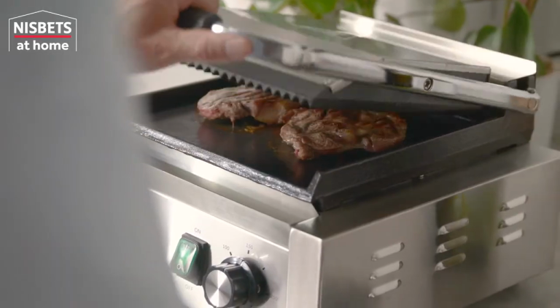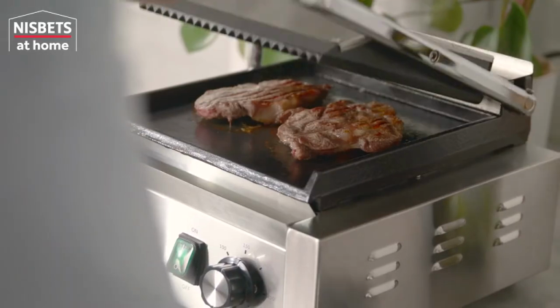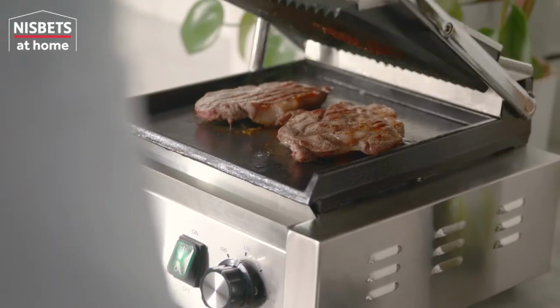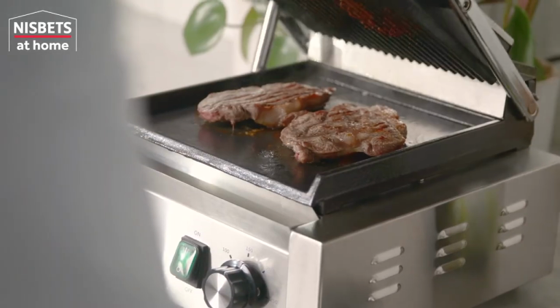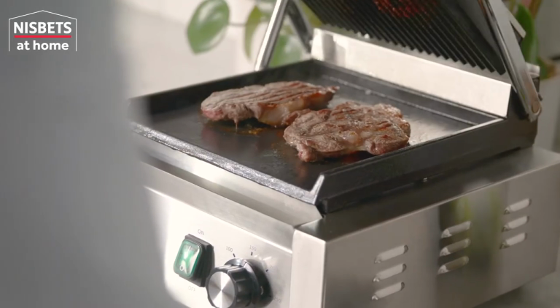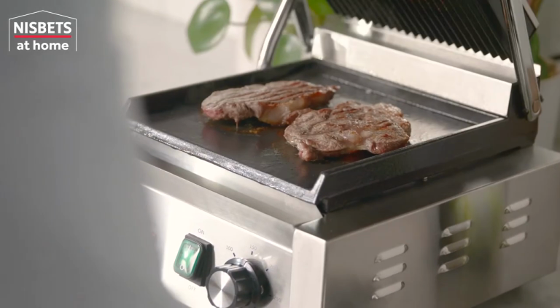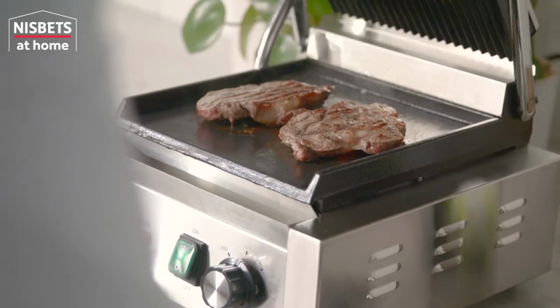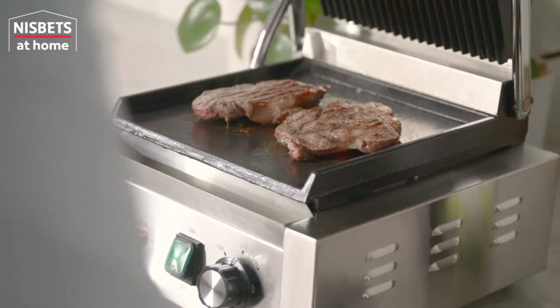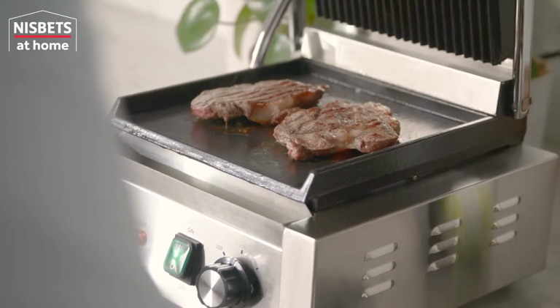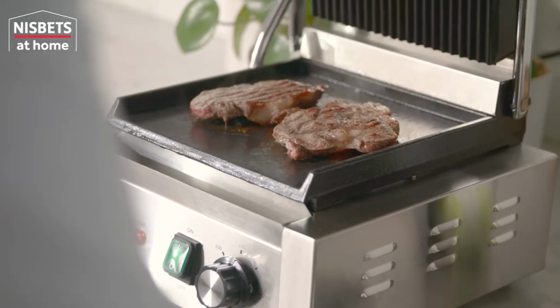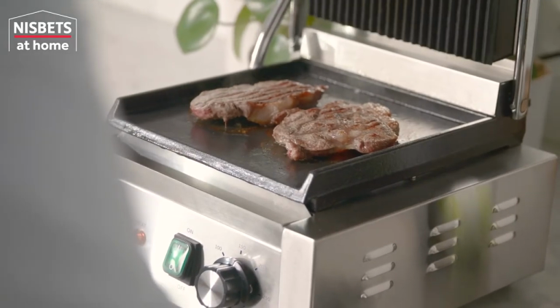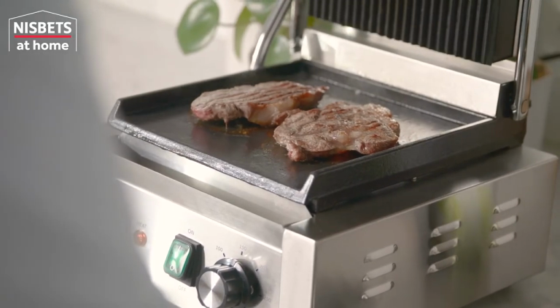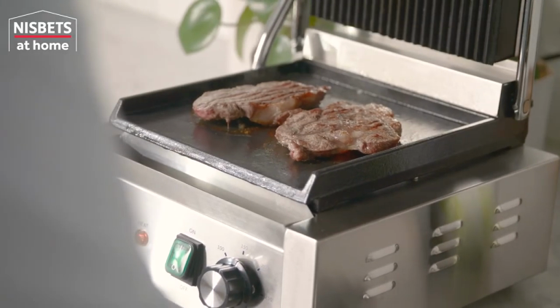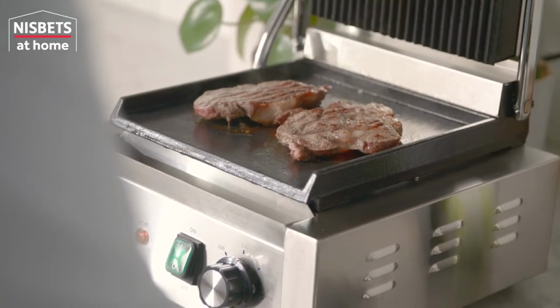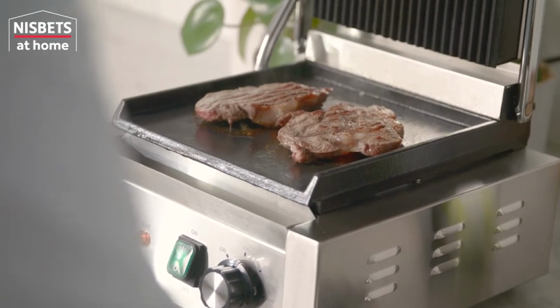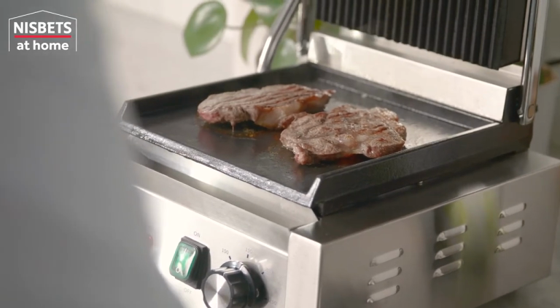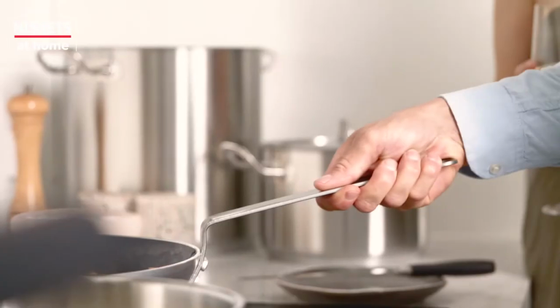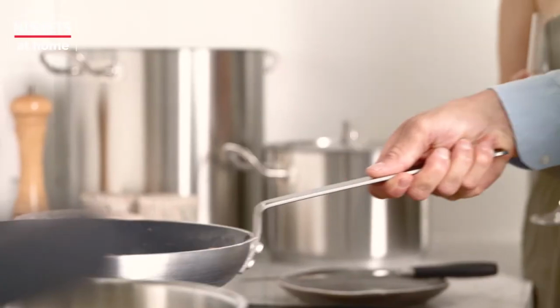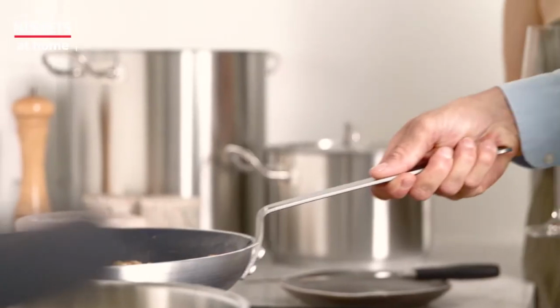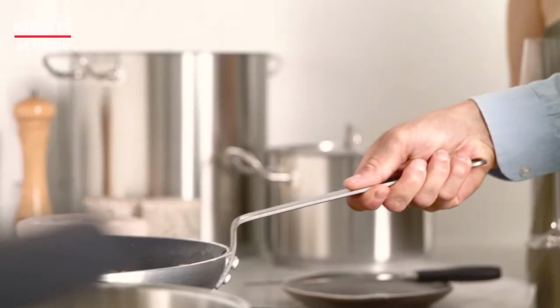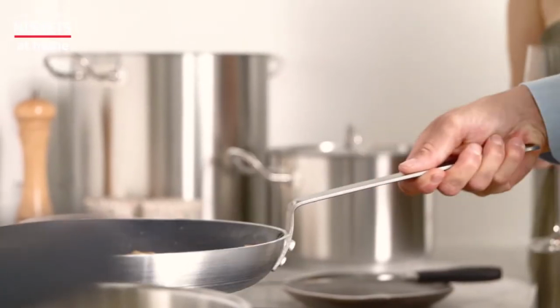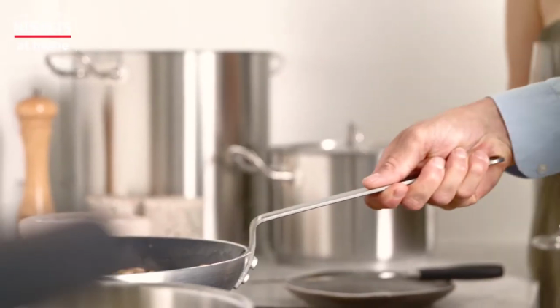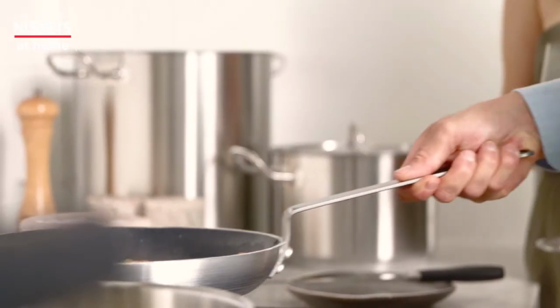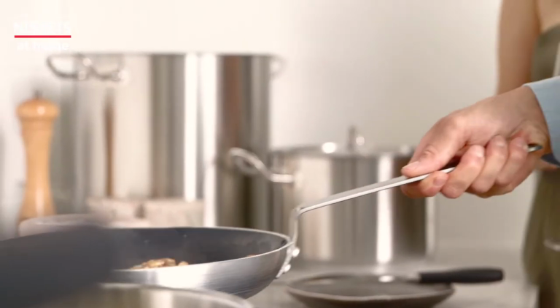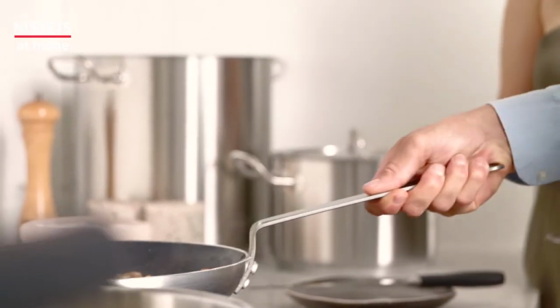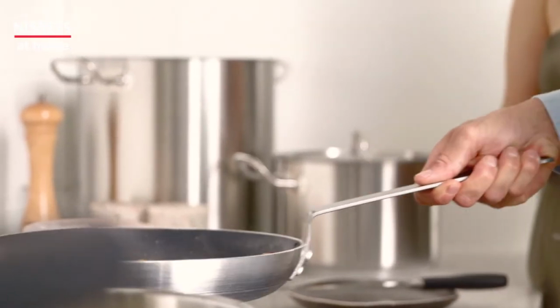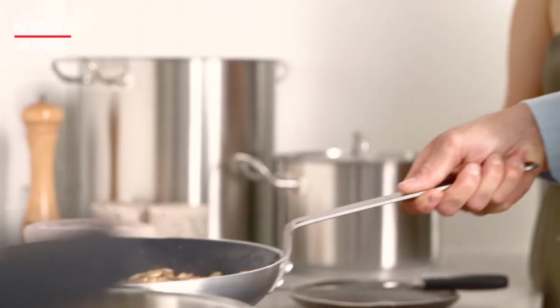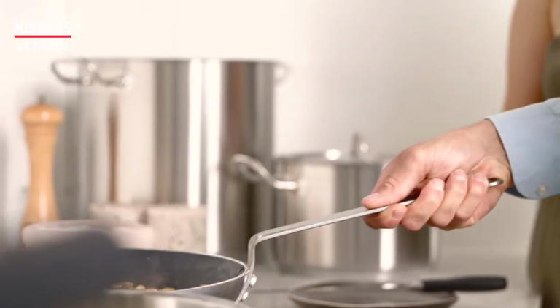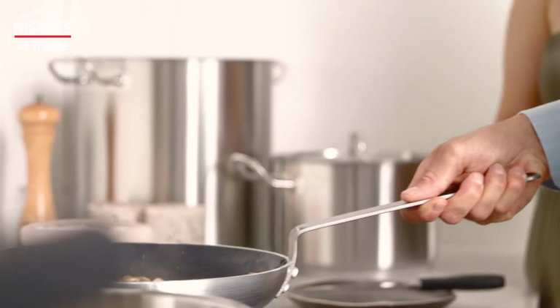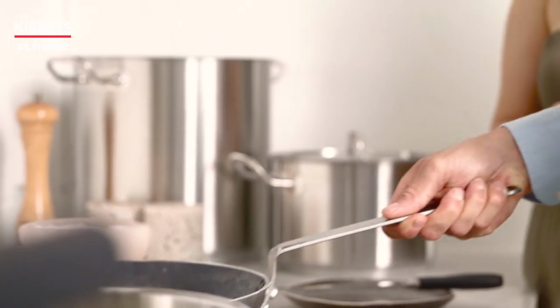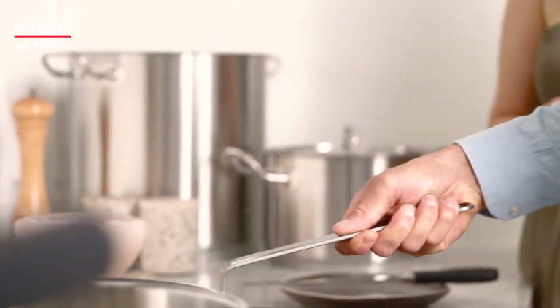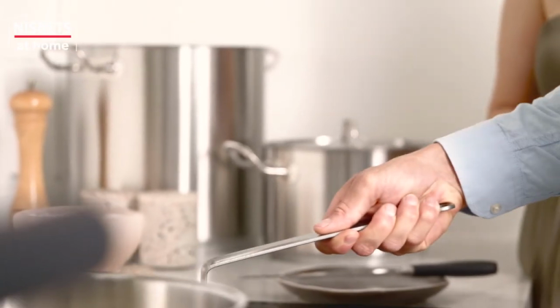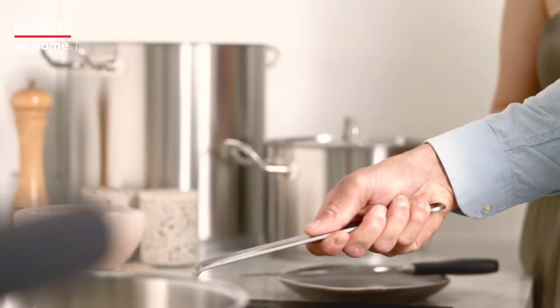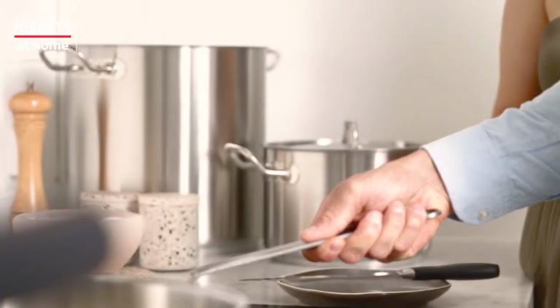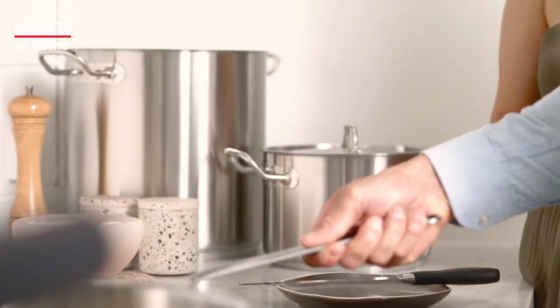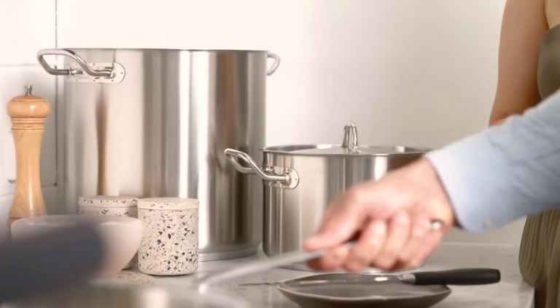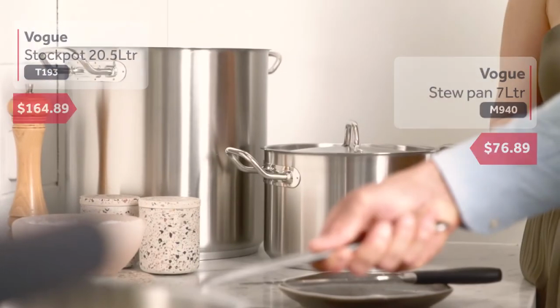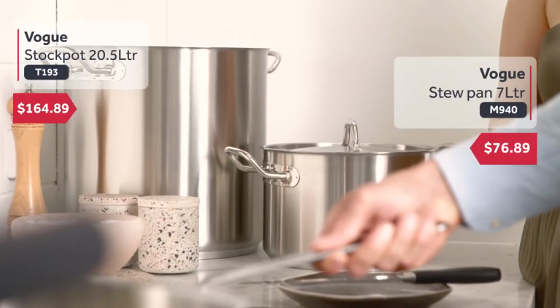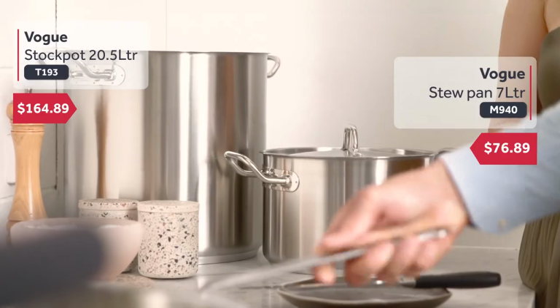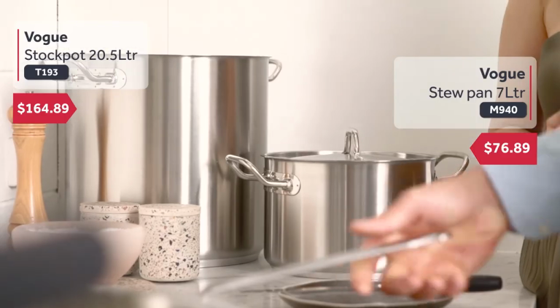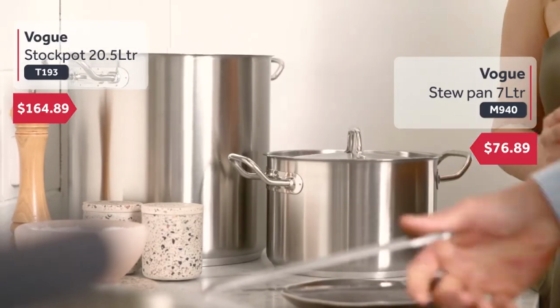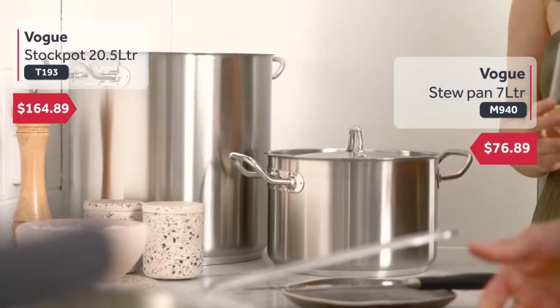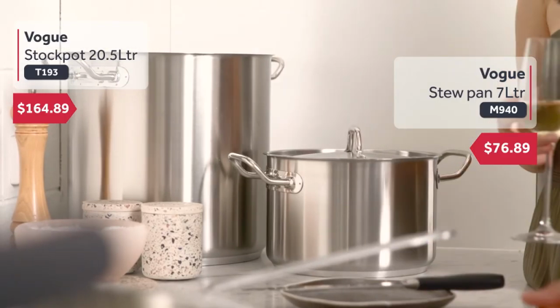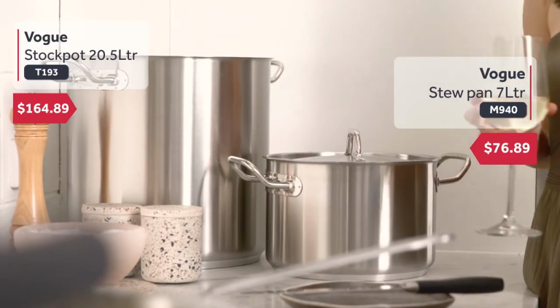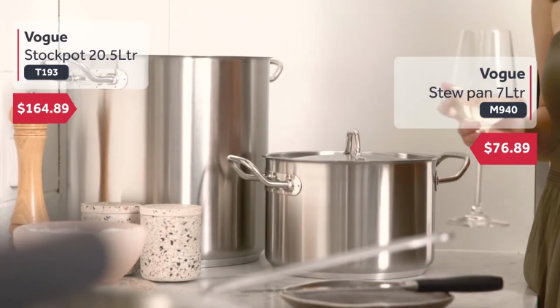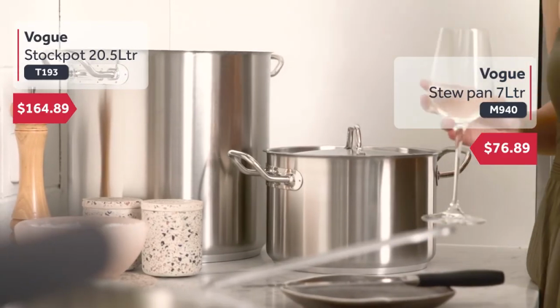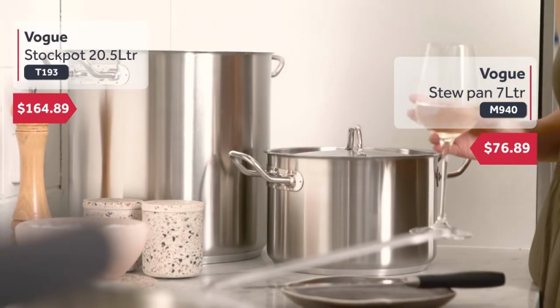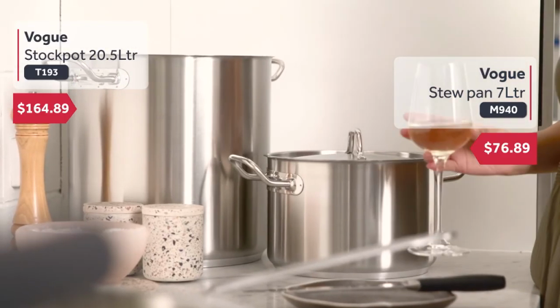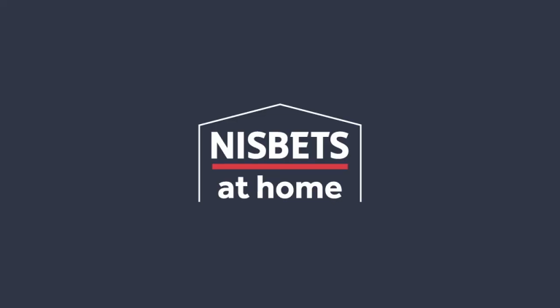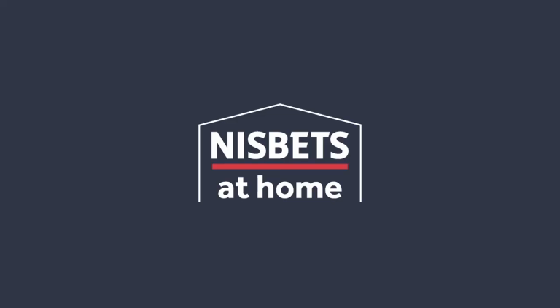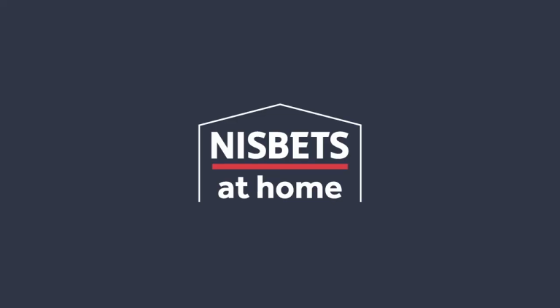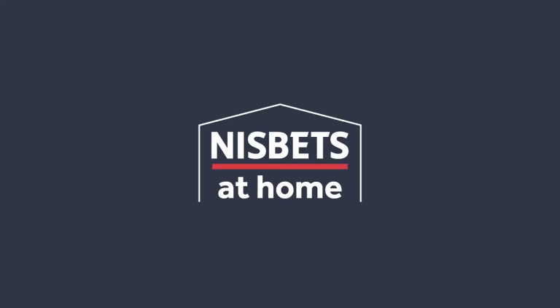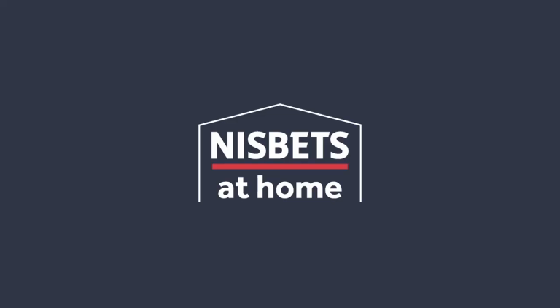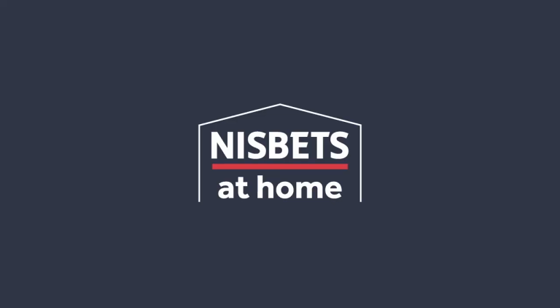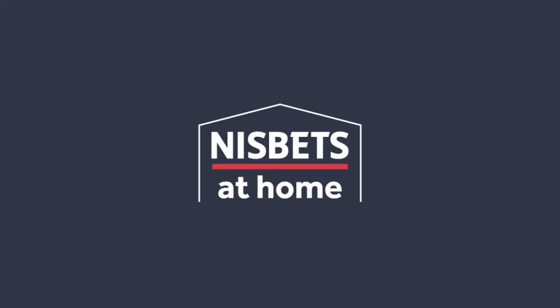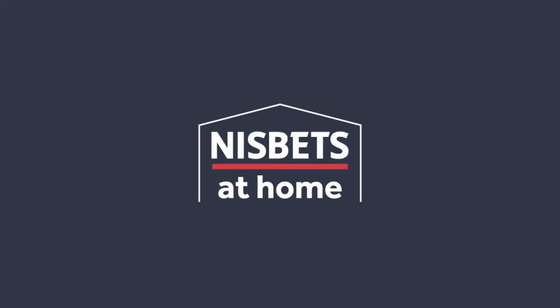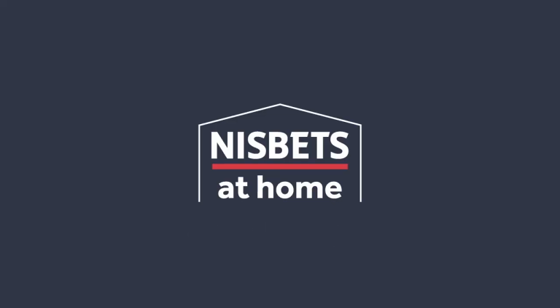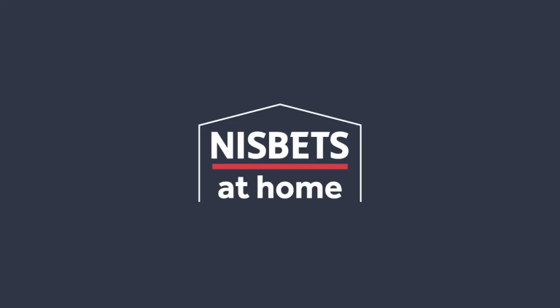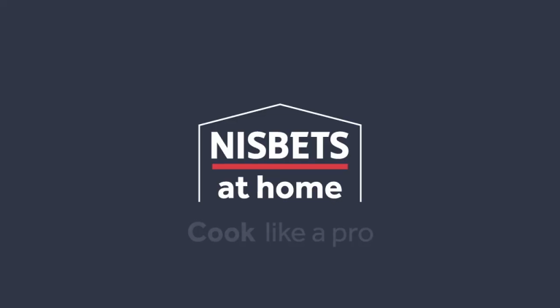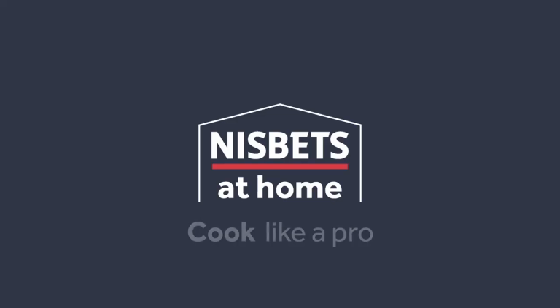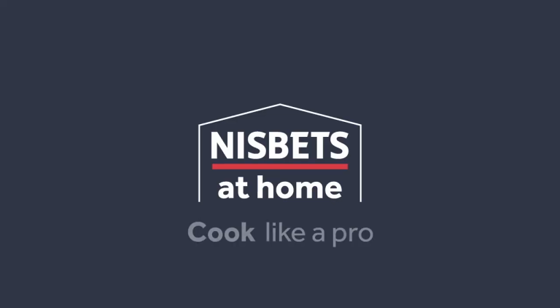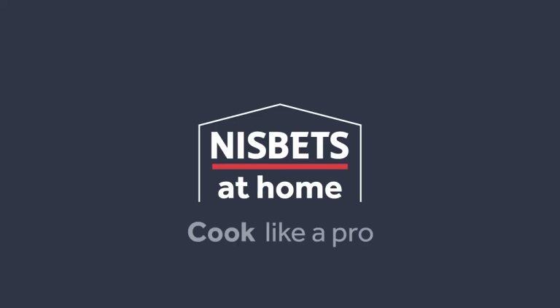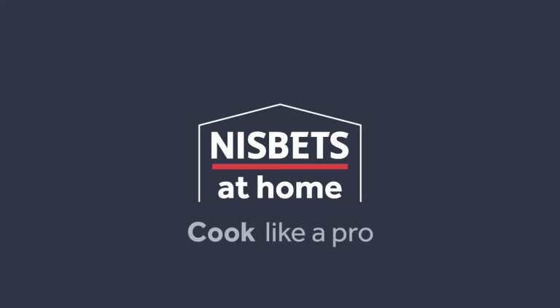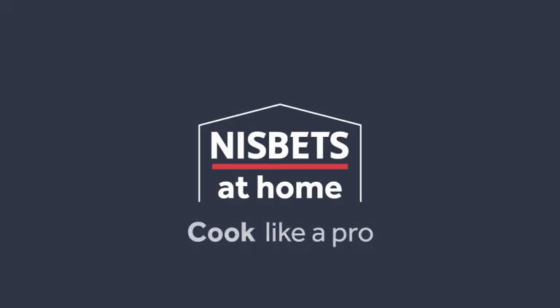Shop our wide range of equipment today at nisbetts.com.au — Nisbet's at home. Cook like a pro.